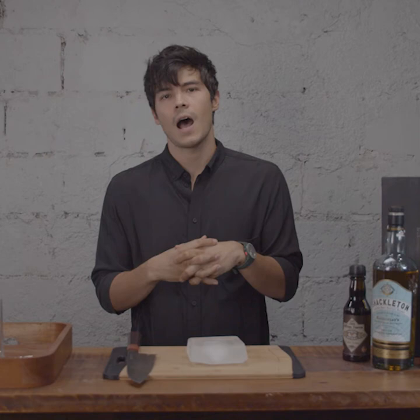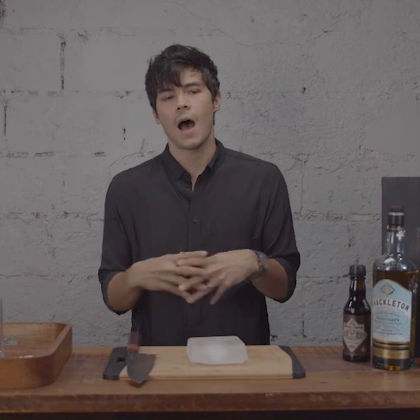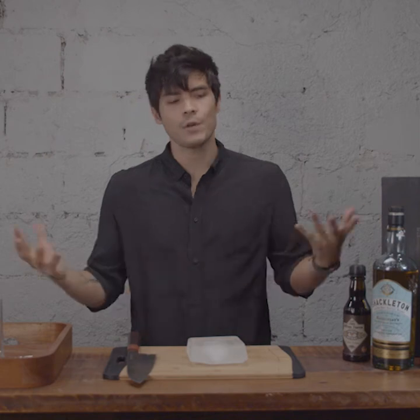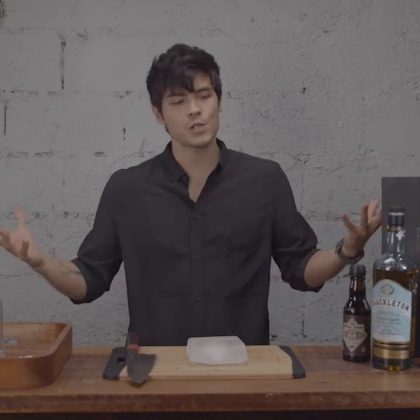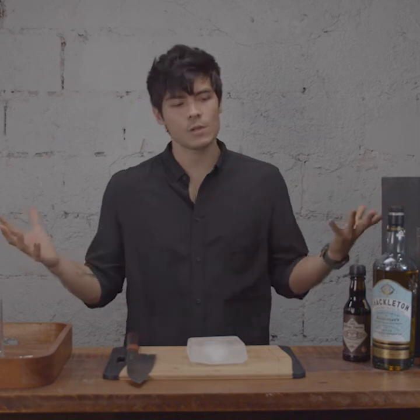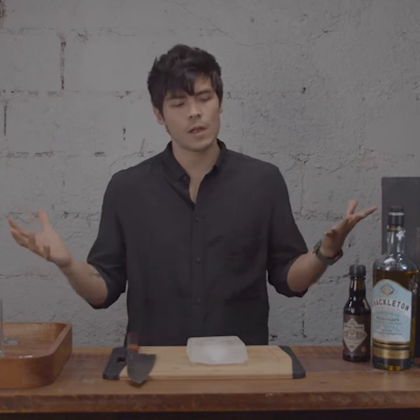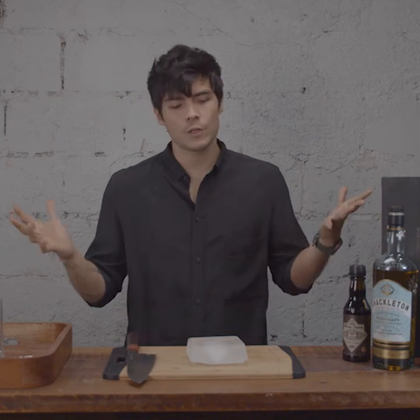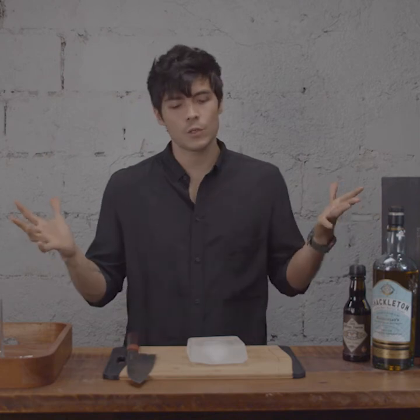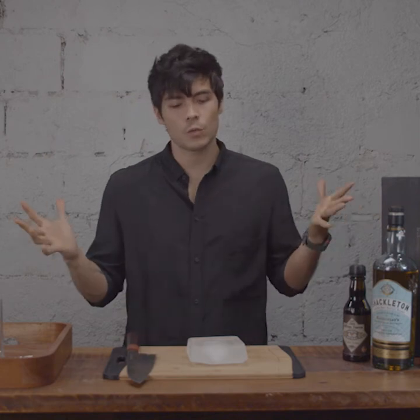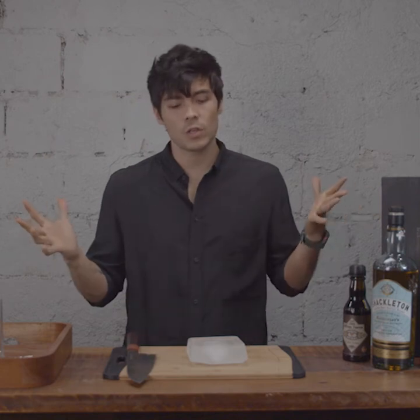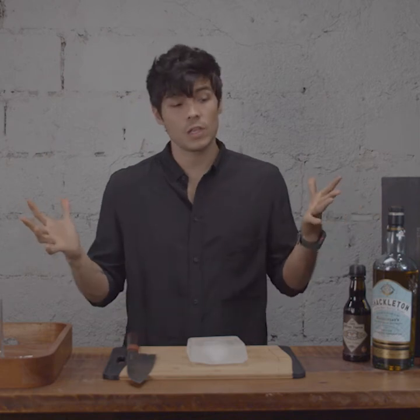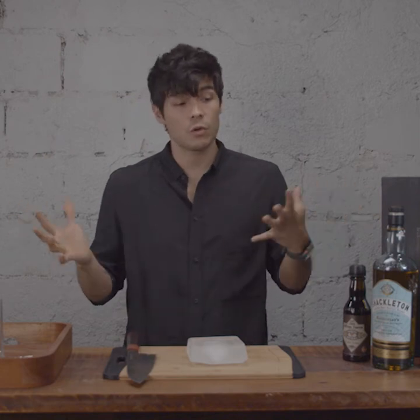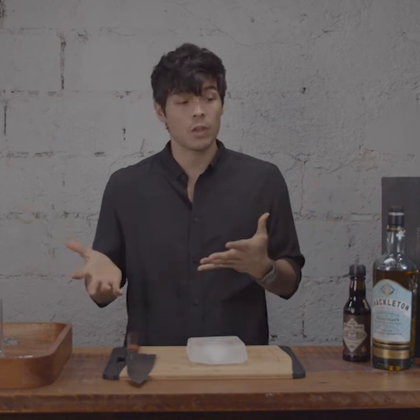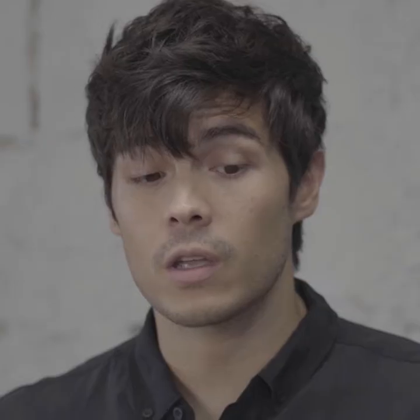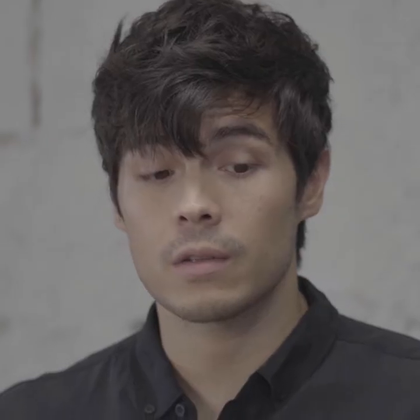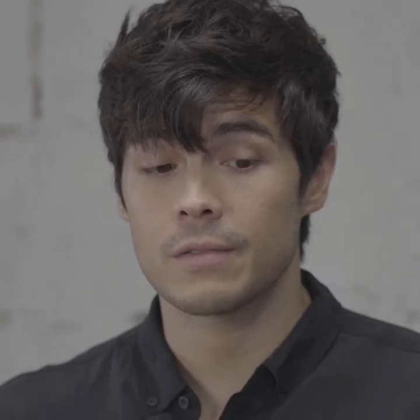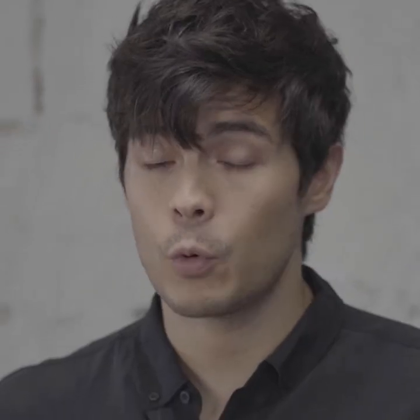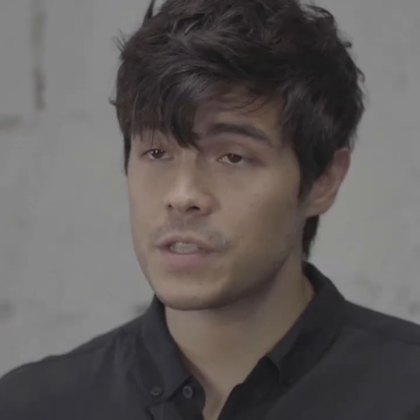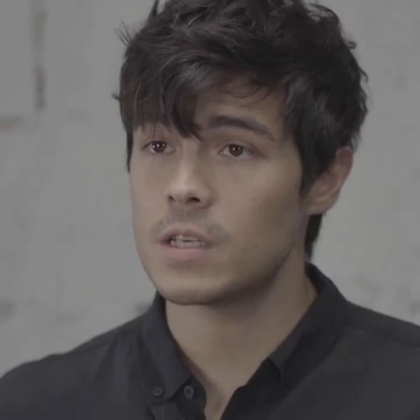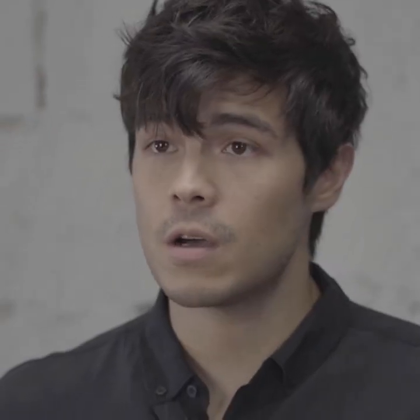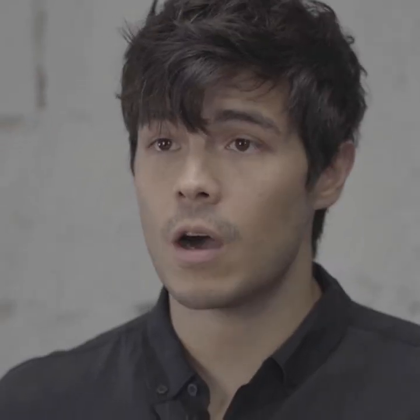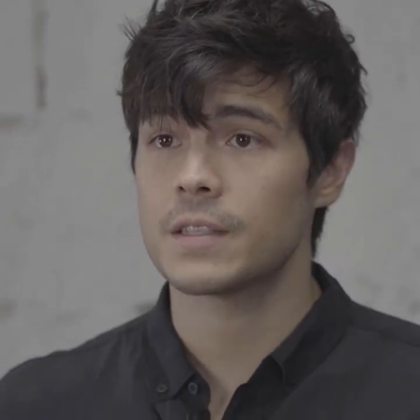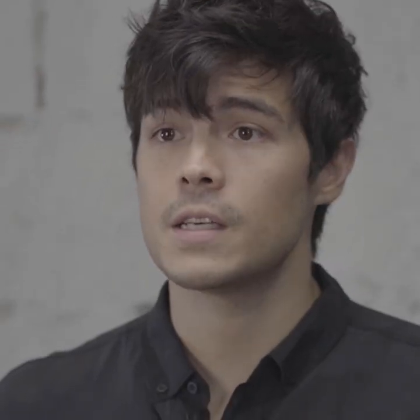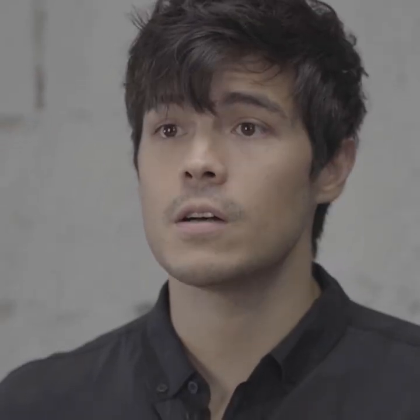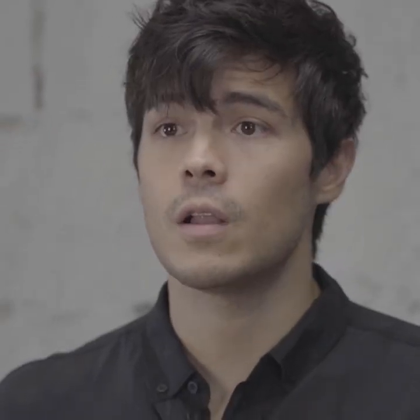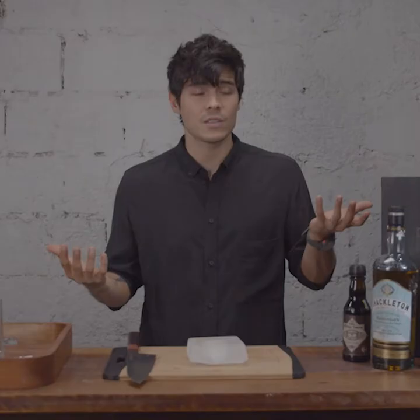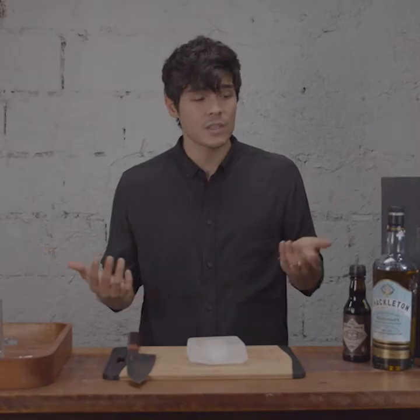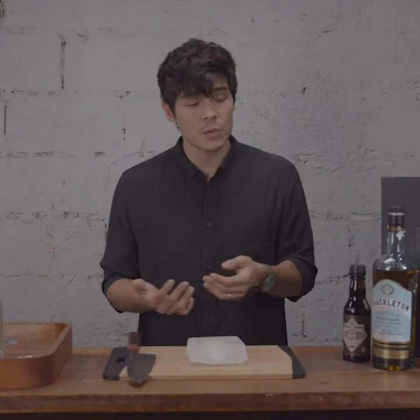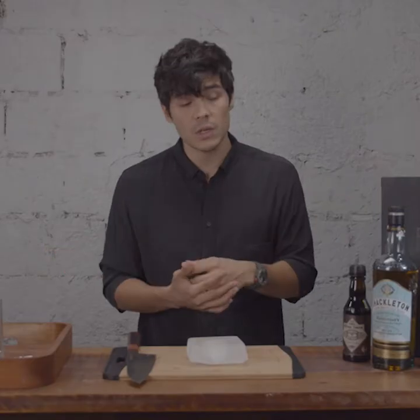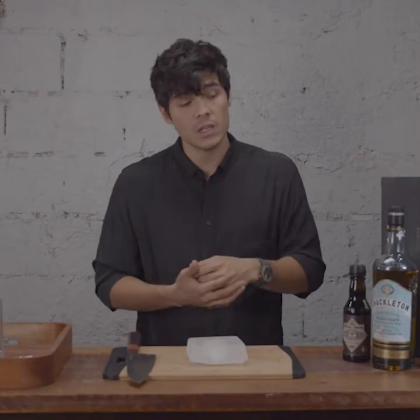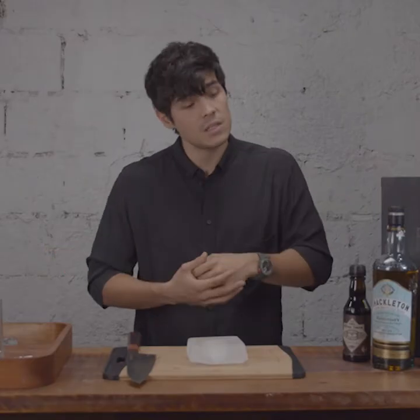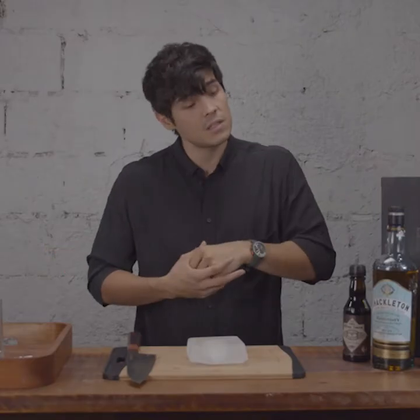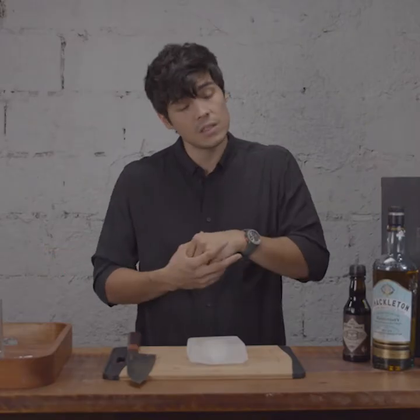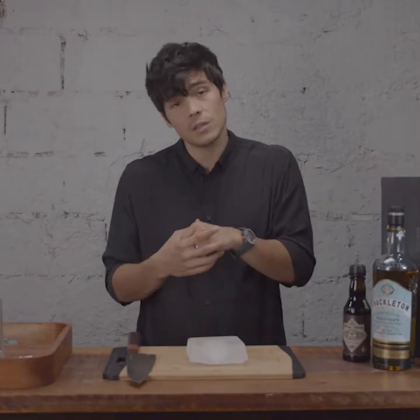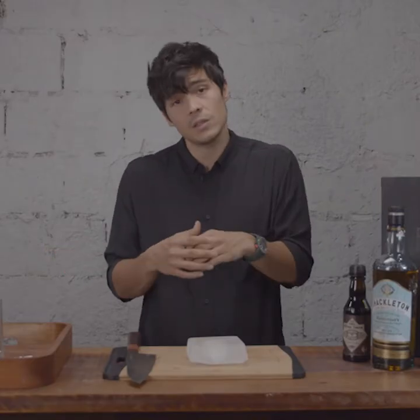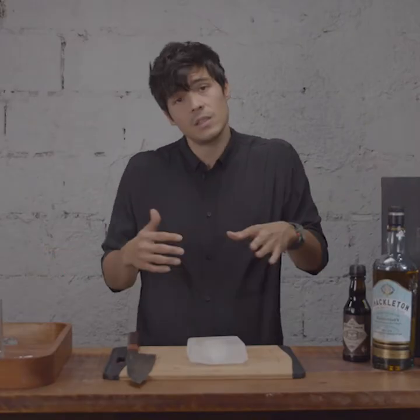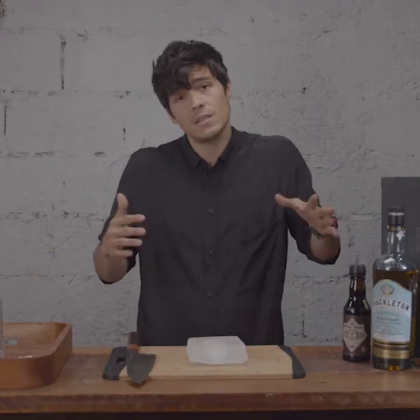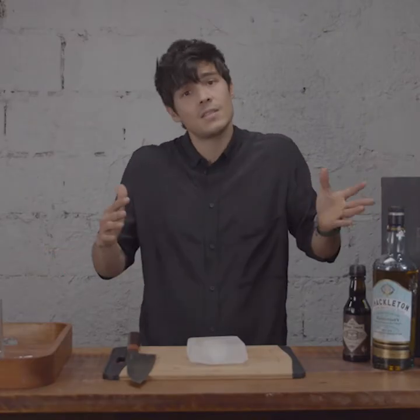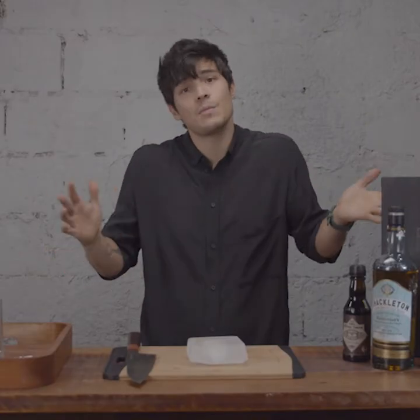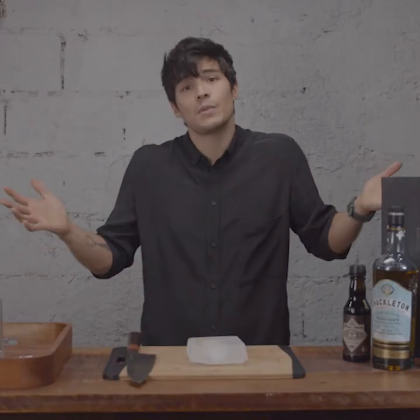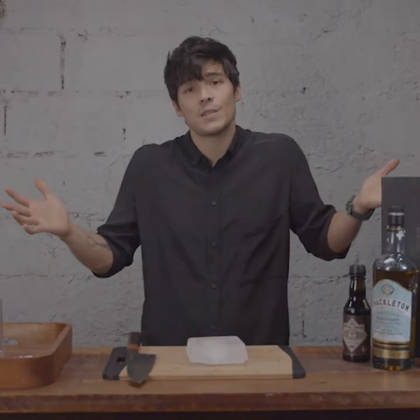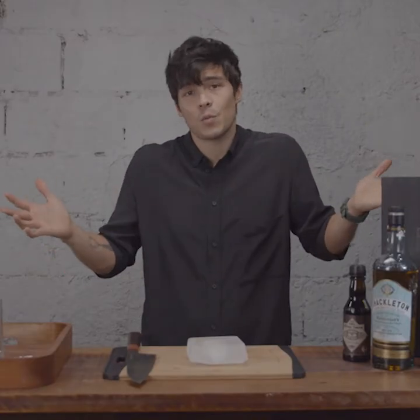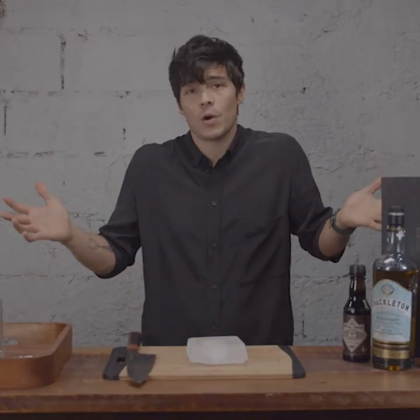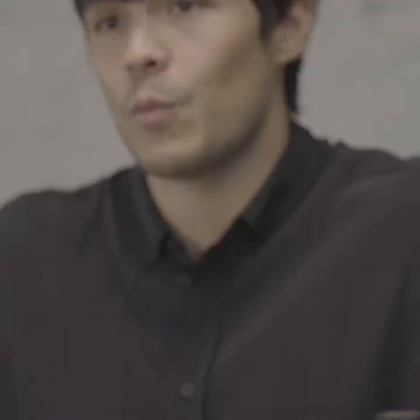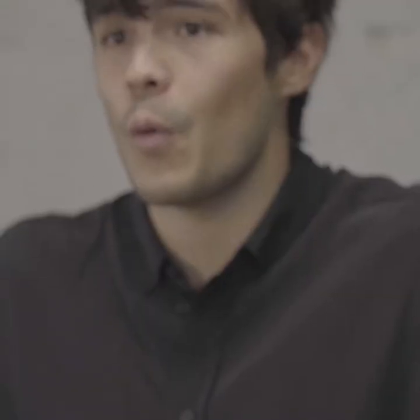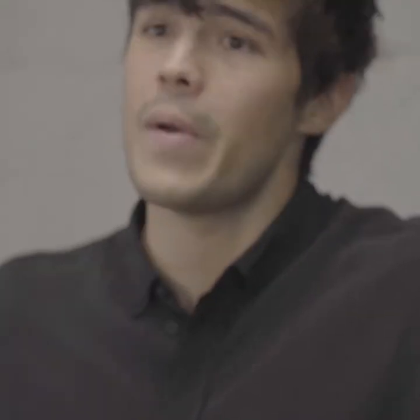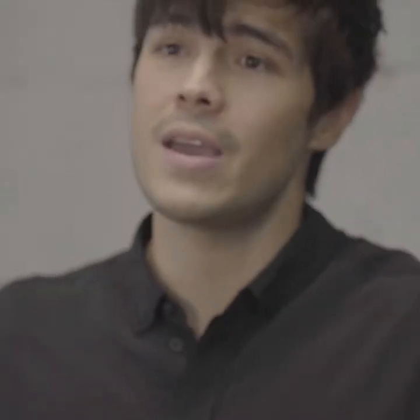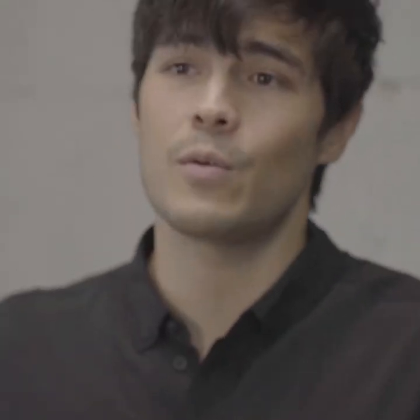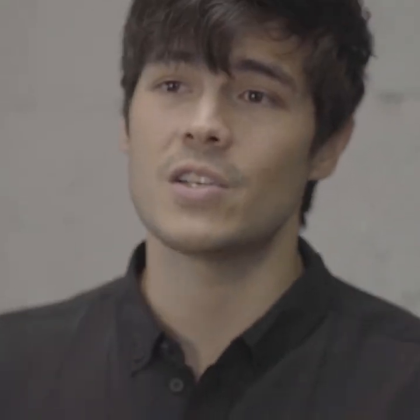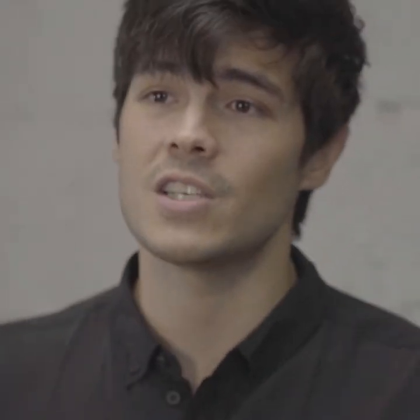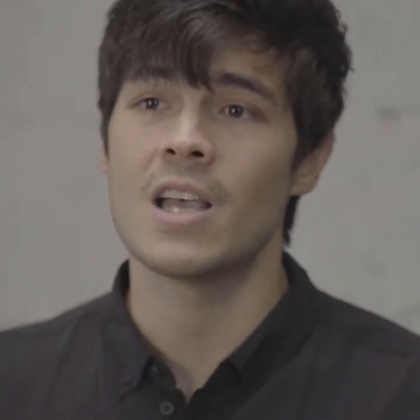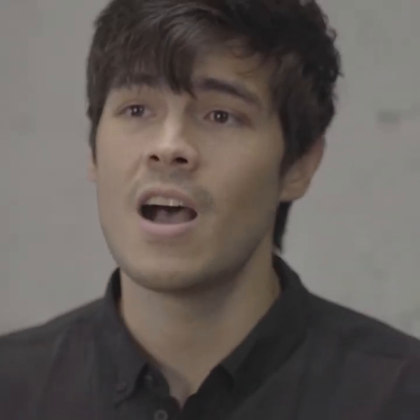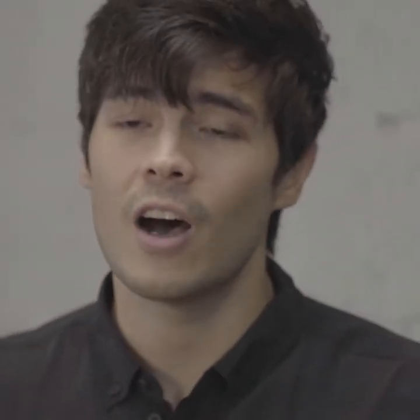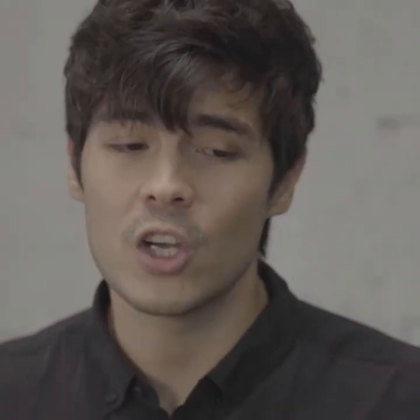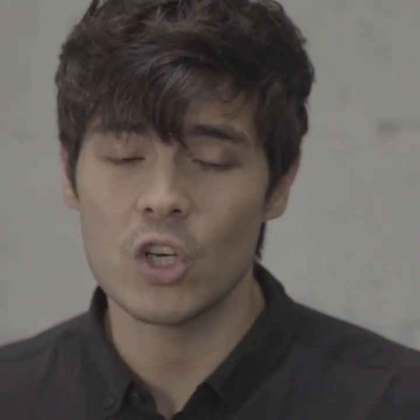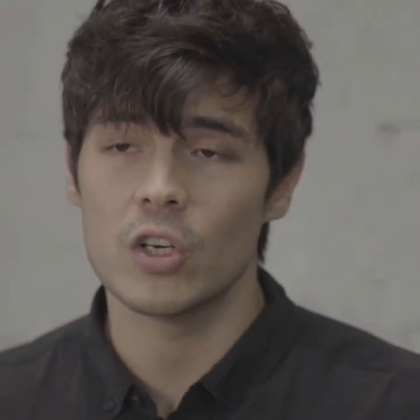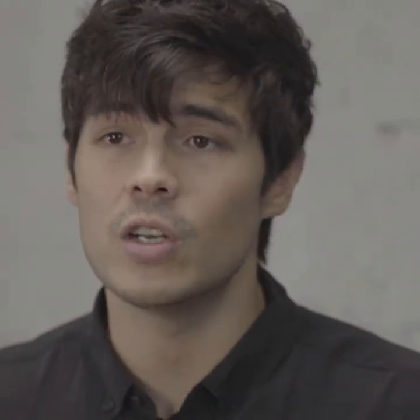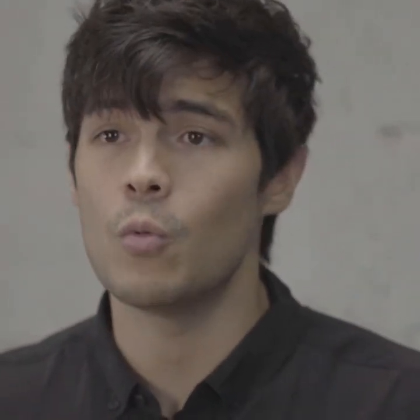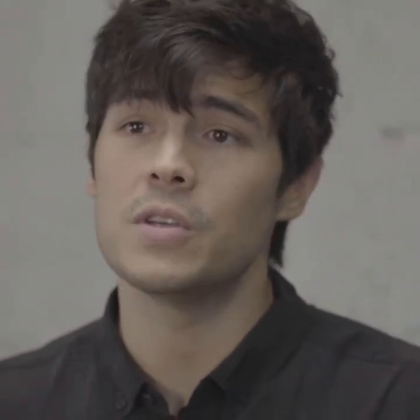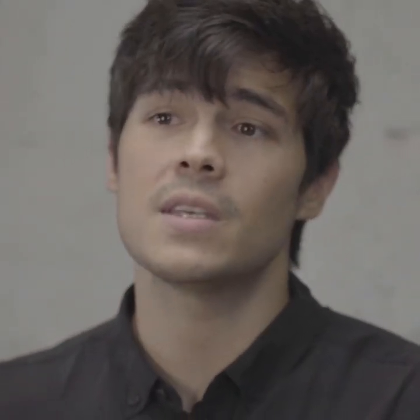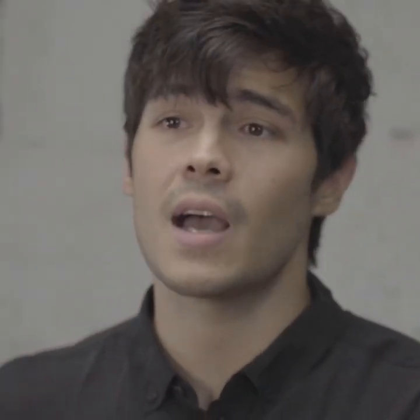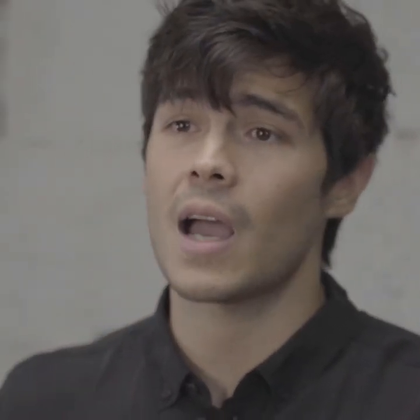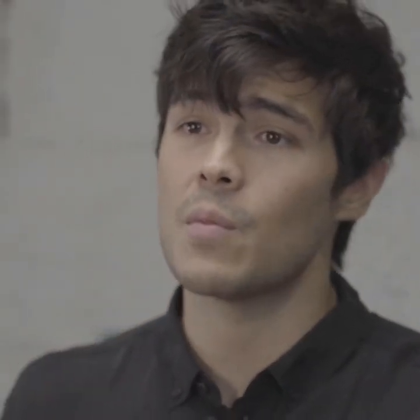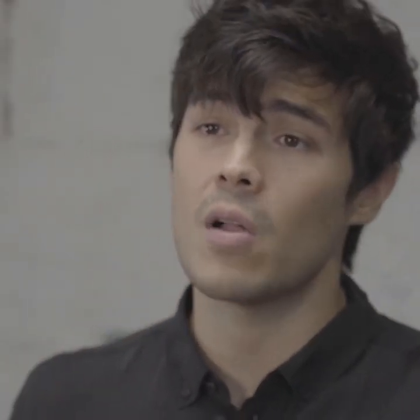I'm gonna show you how to do a really quick whiskey cocktail. This one is literally the simplest one we'll make, which is a good whiskey highball.